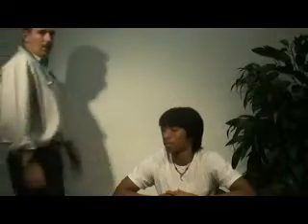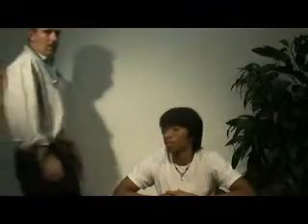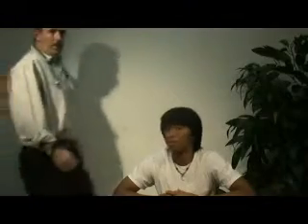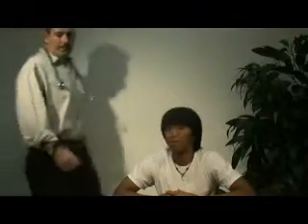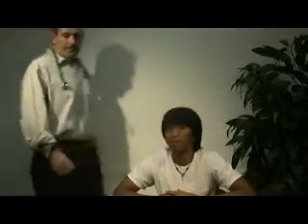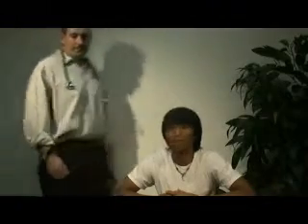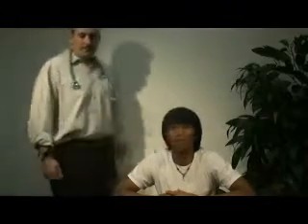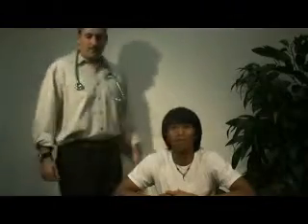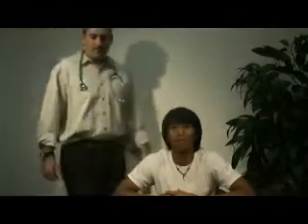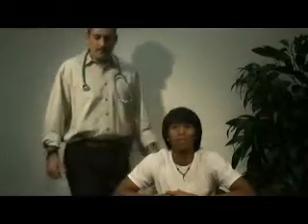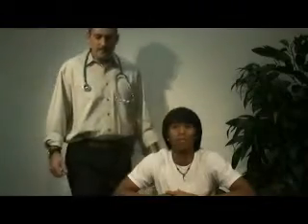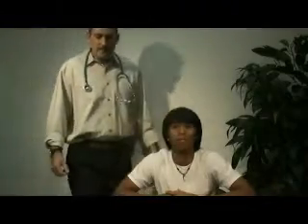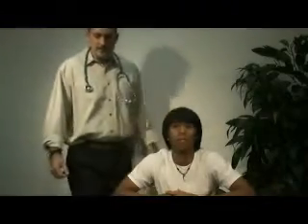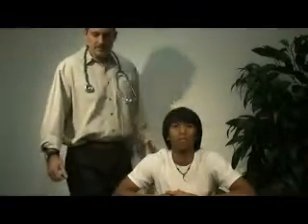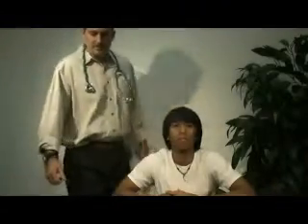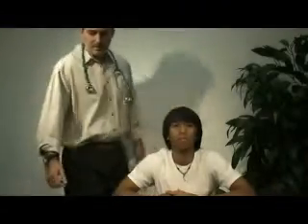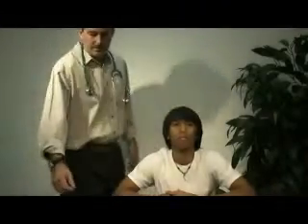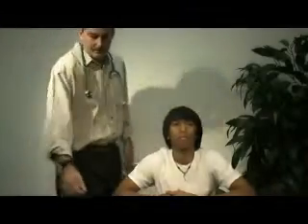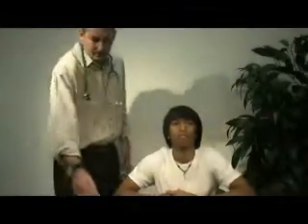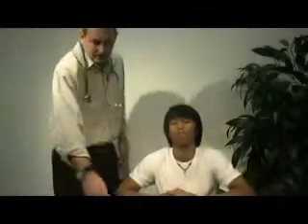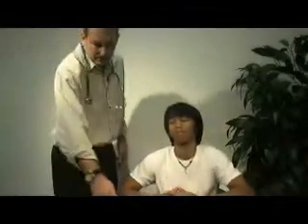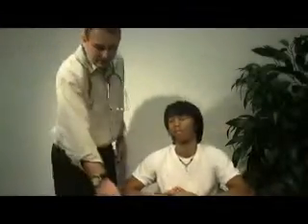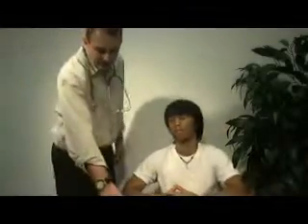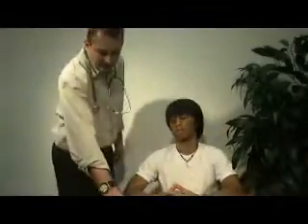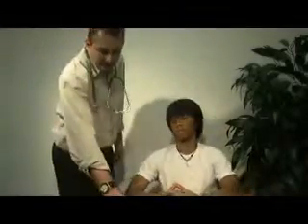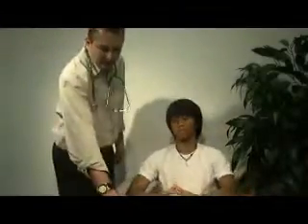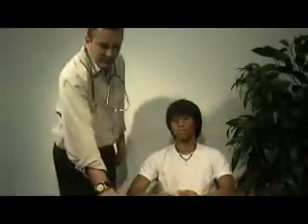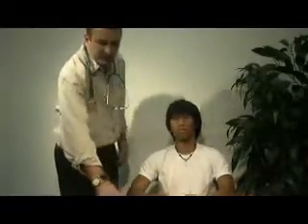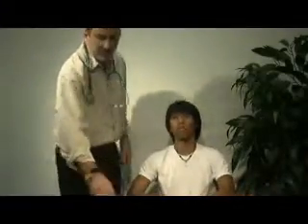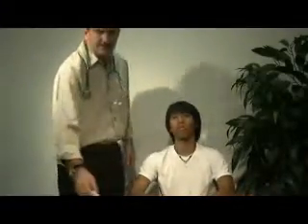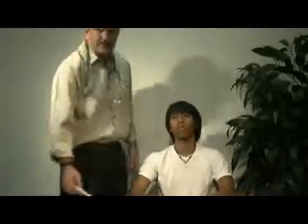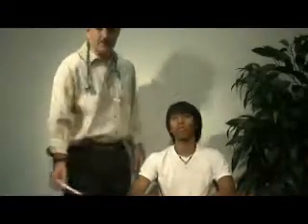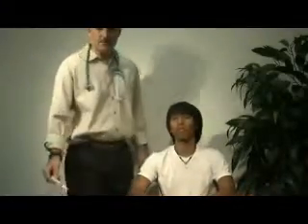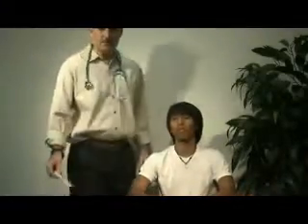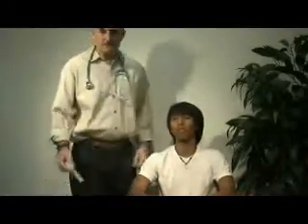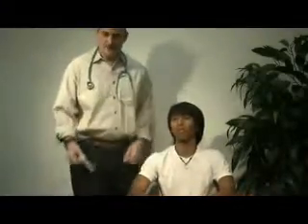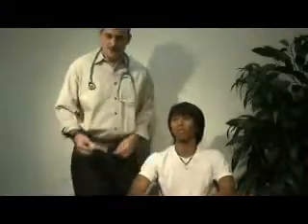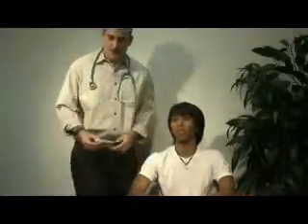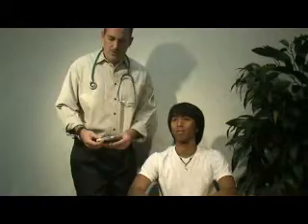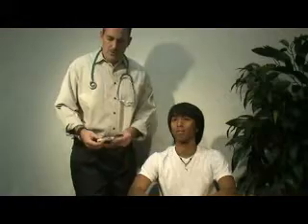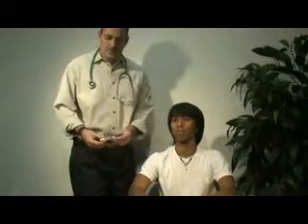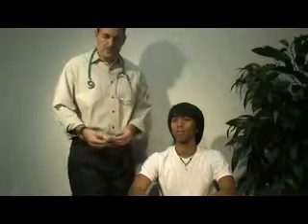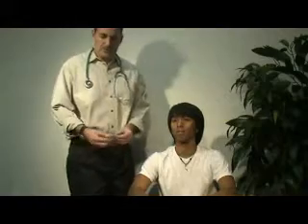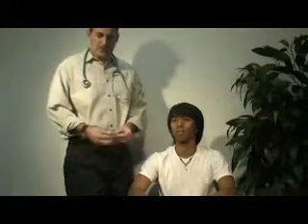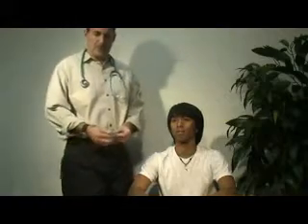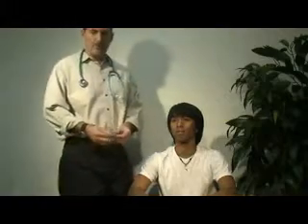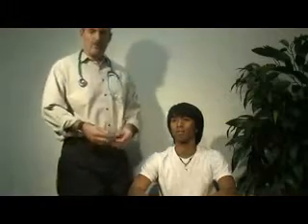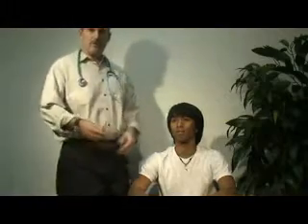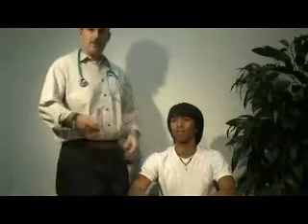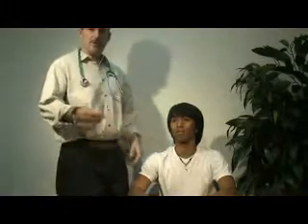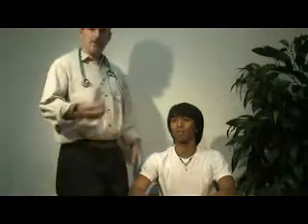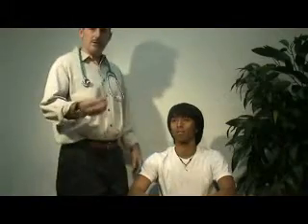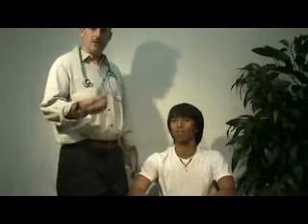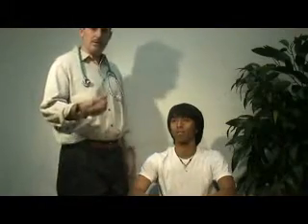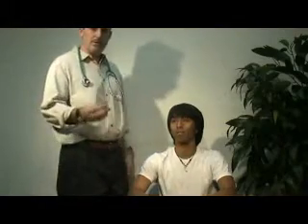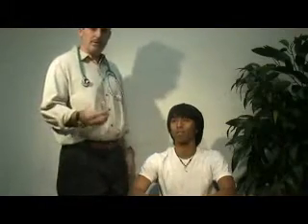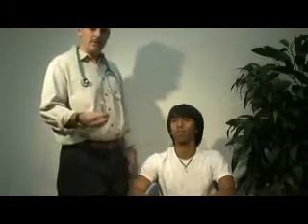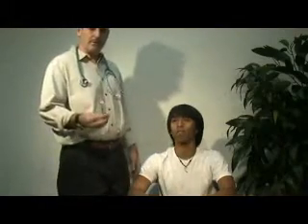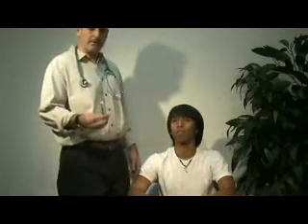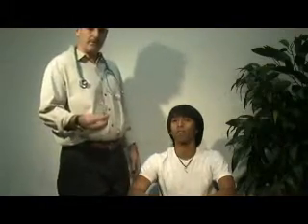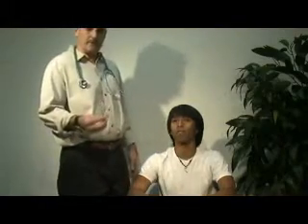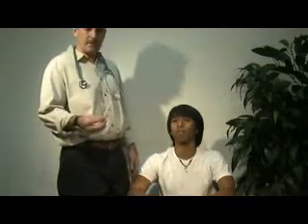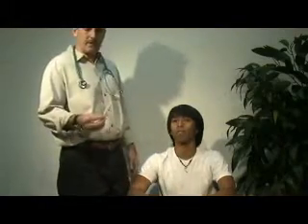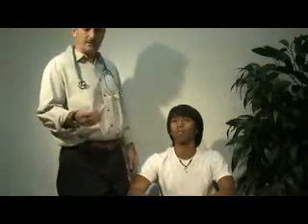At this point we'll be demonstrating the vital signs skills. We'll start with the pupillary response.